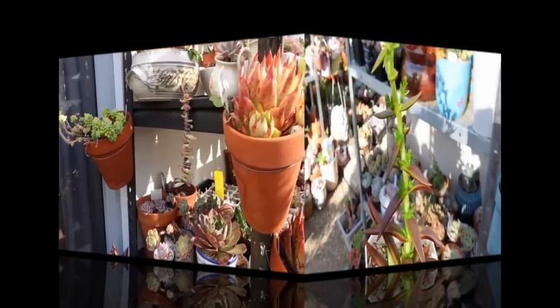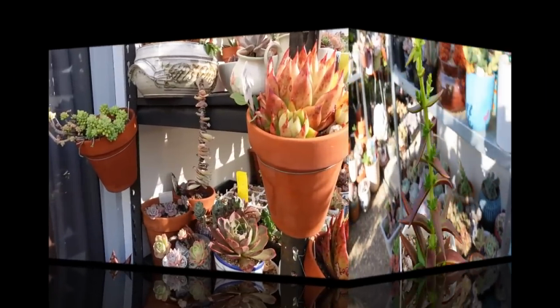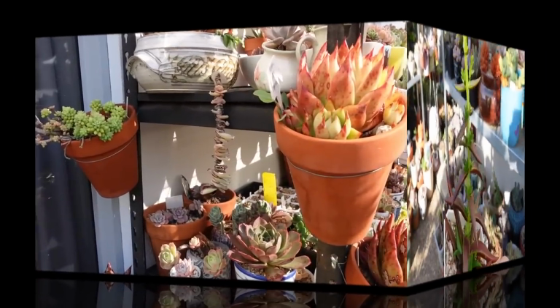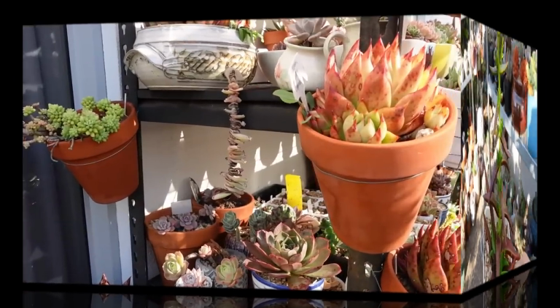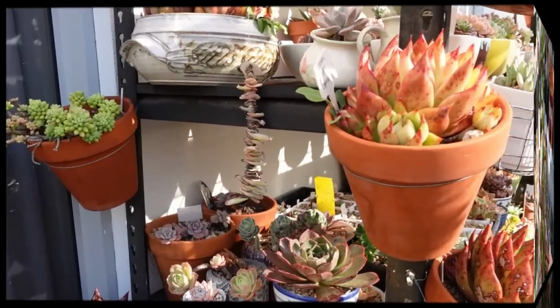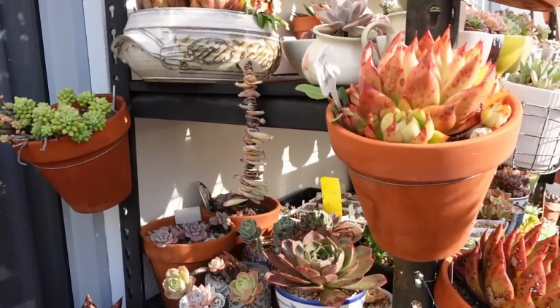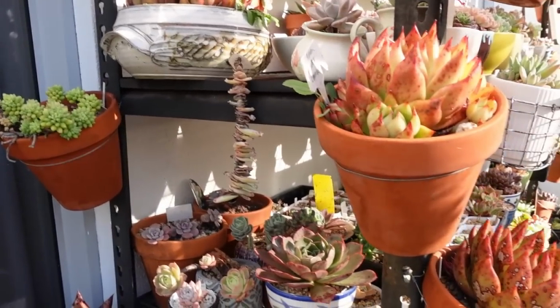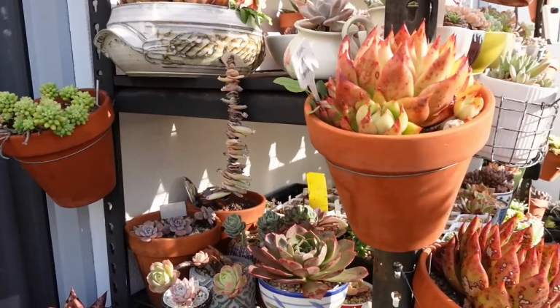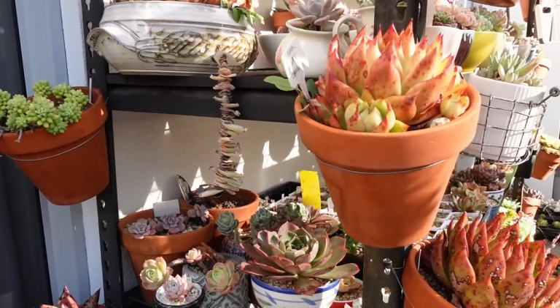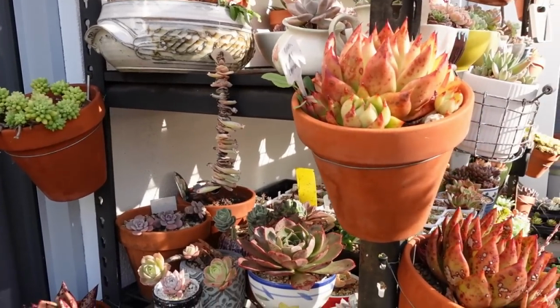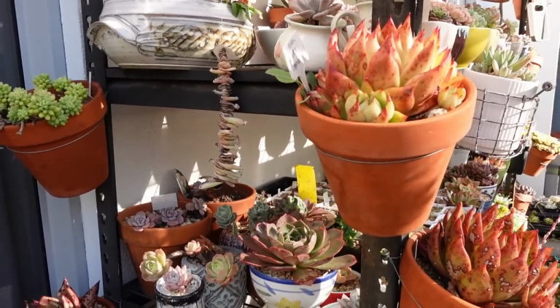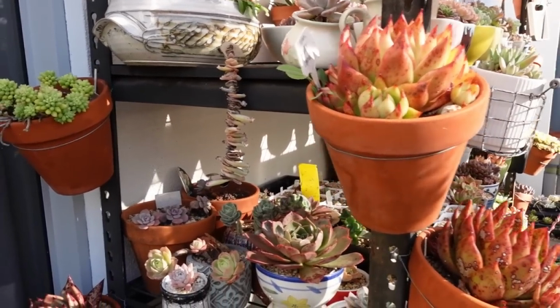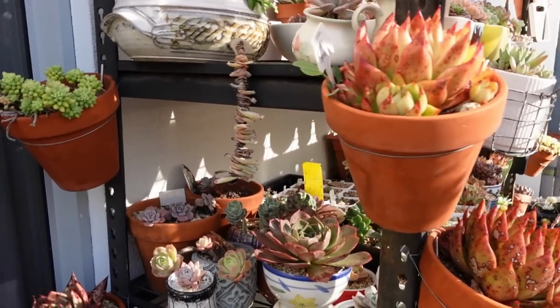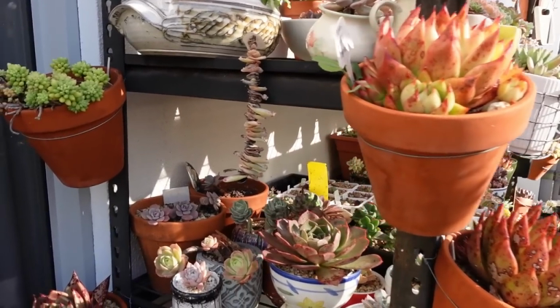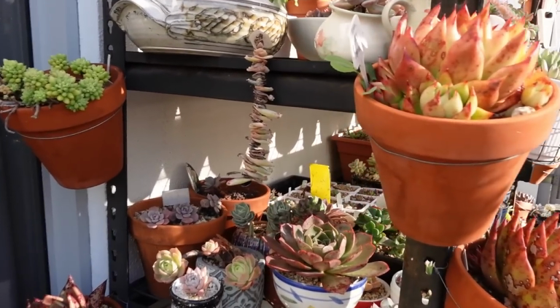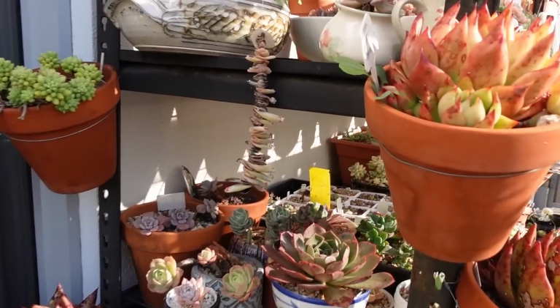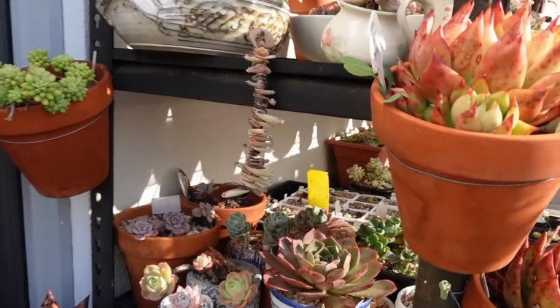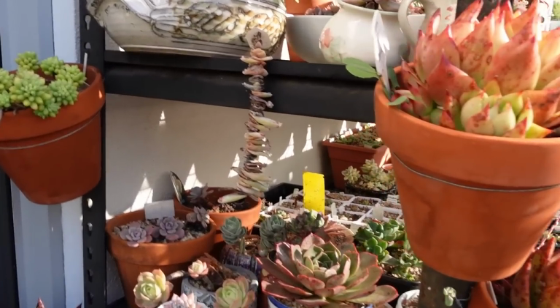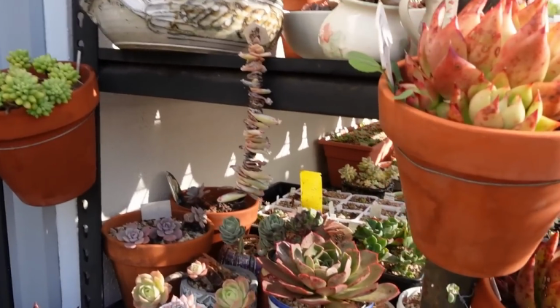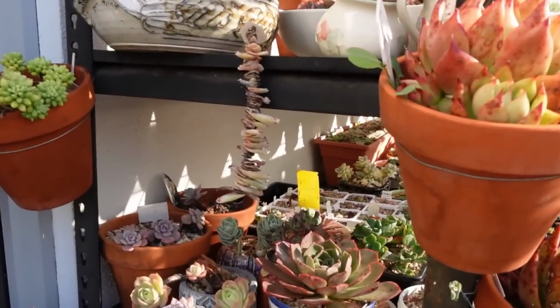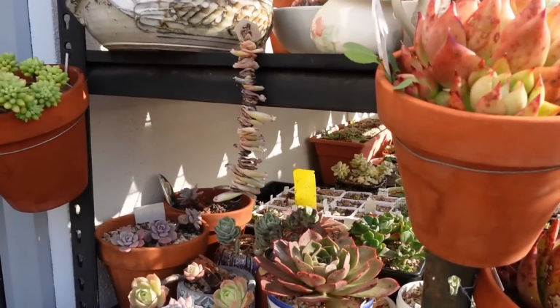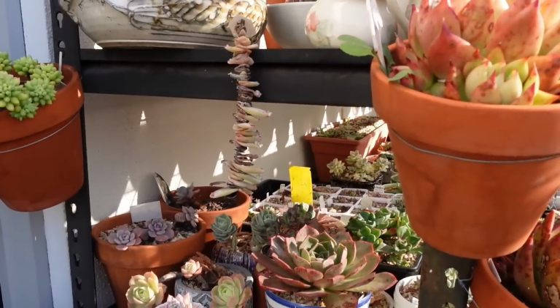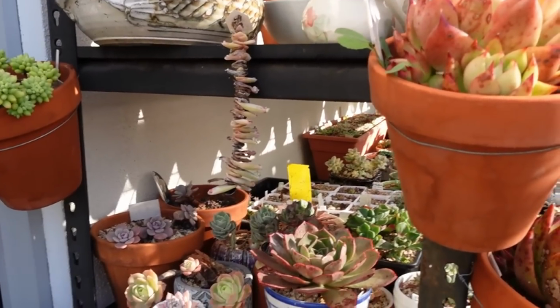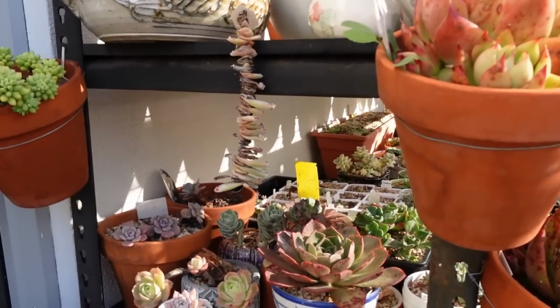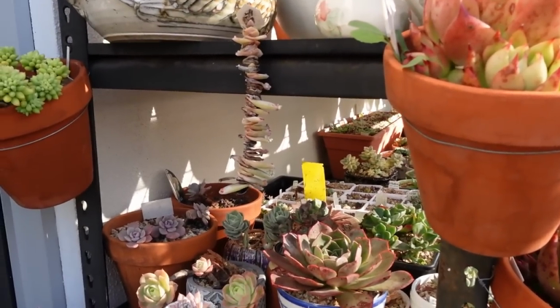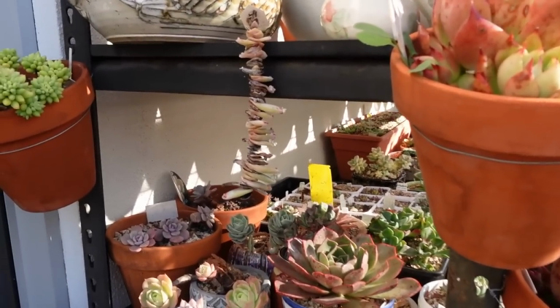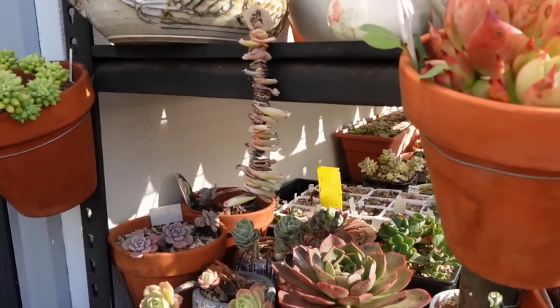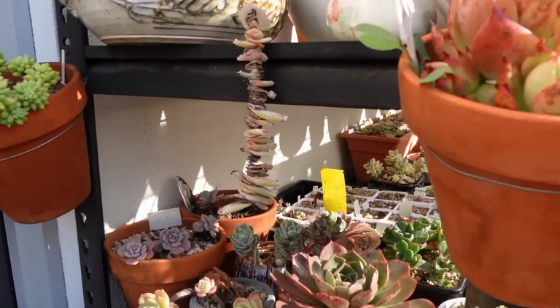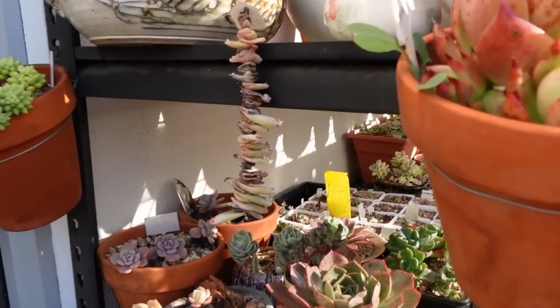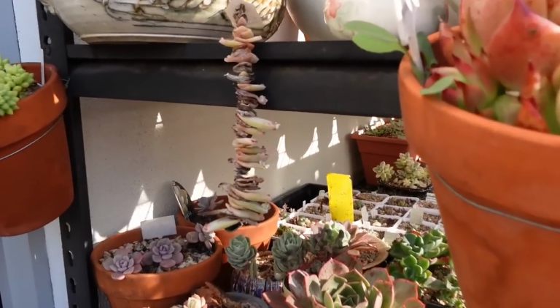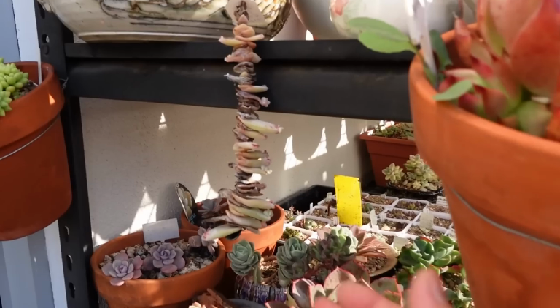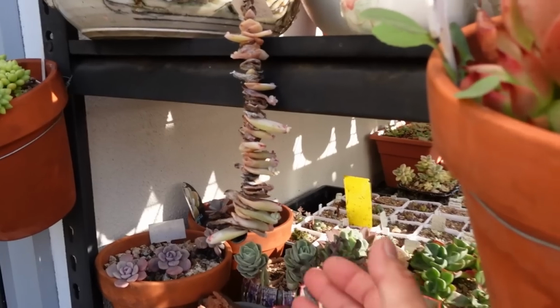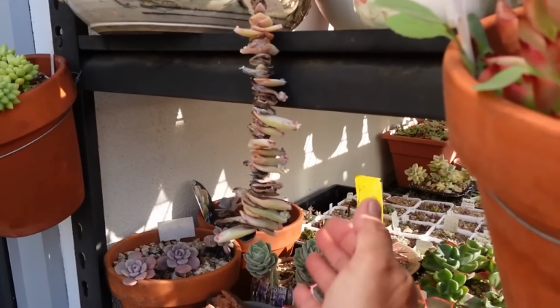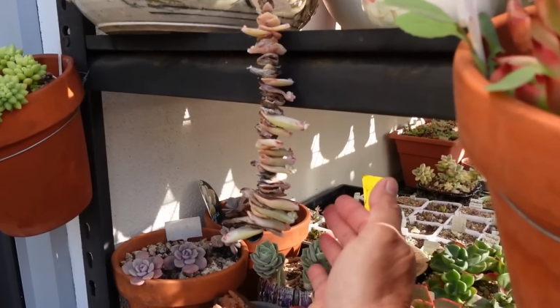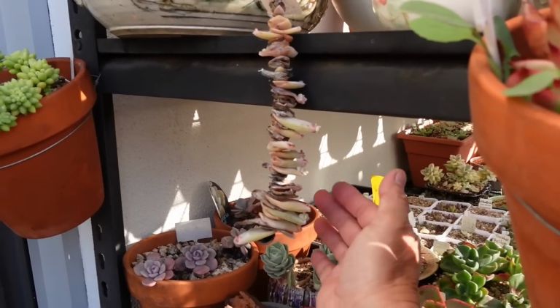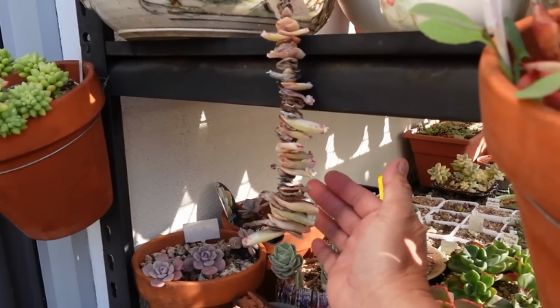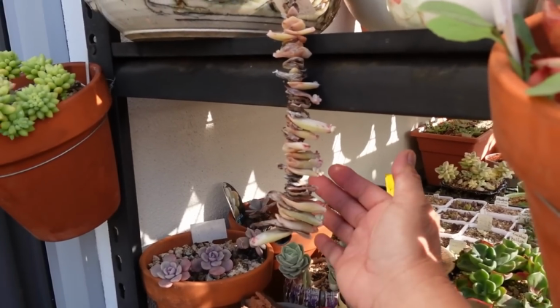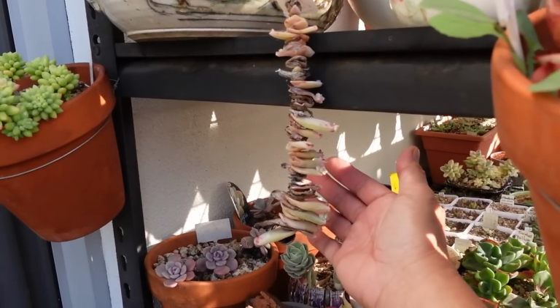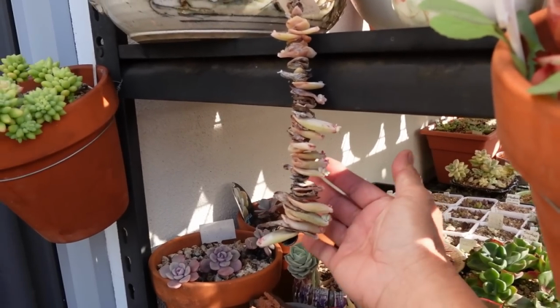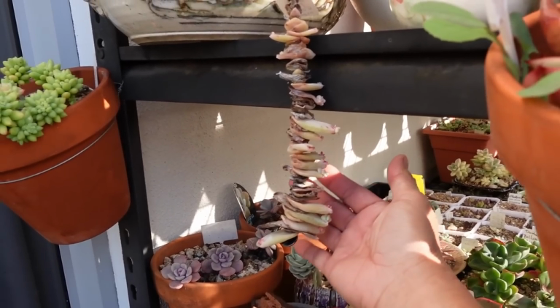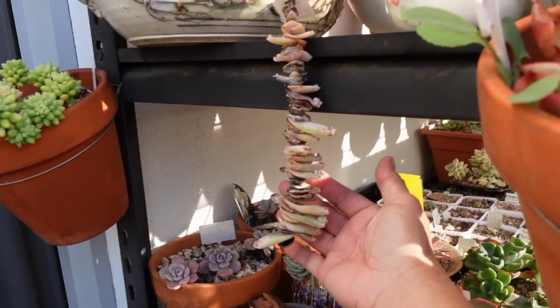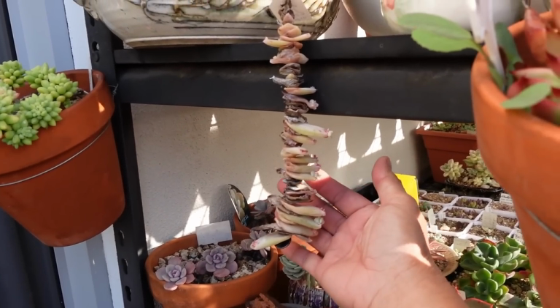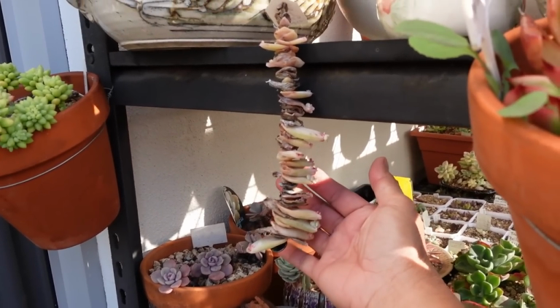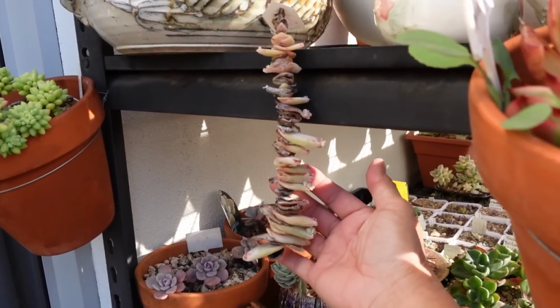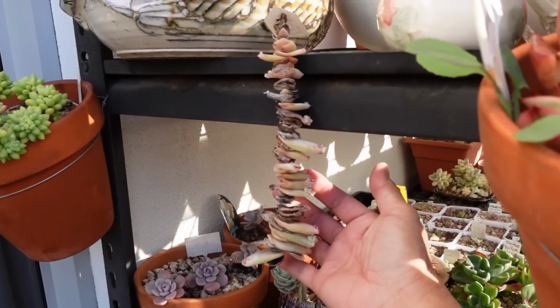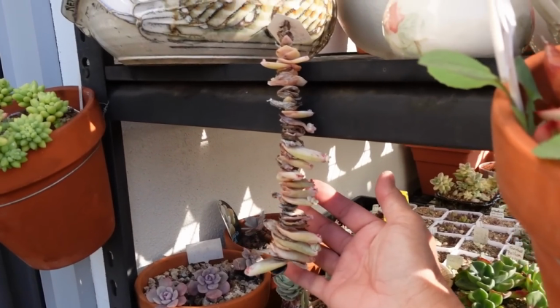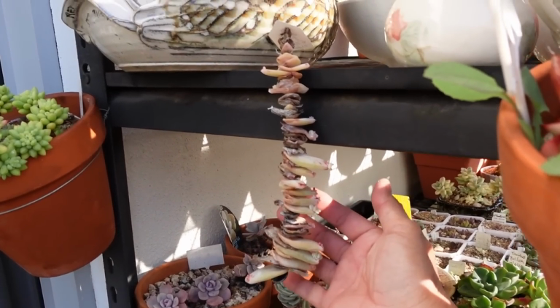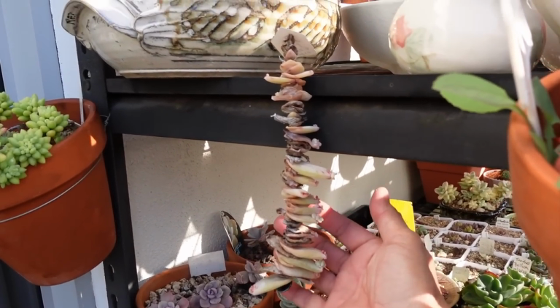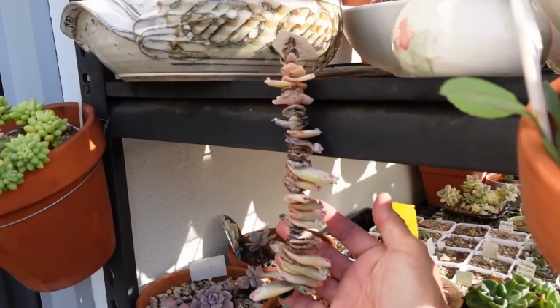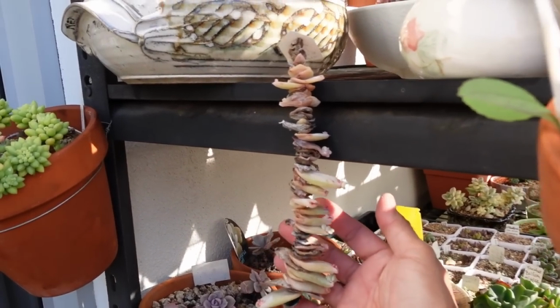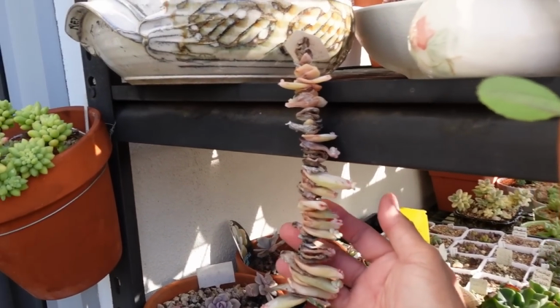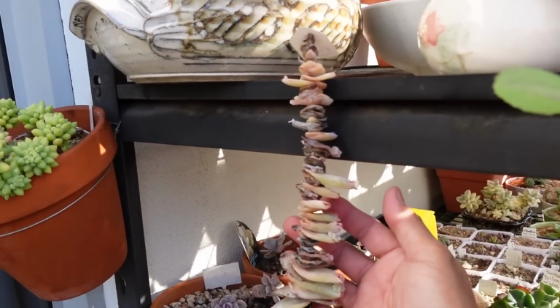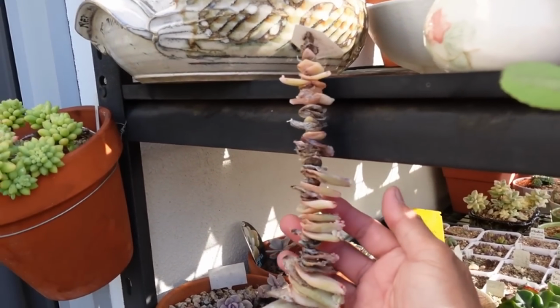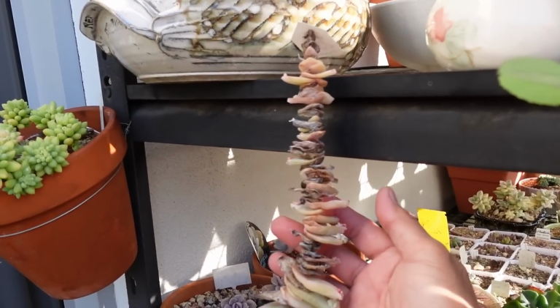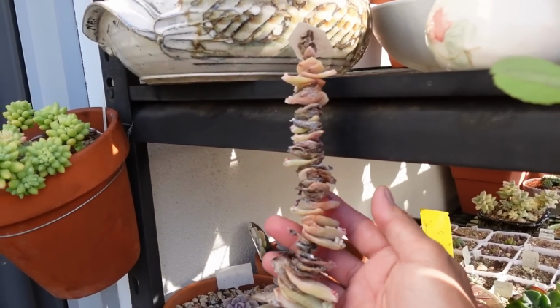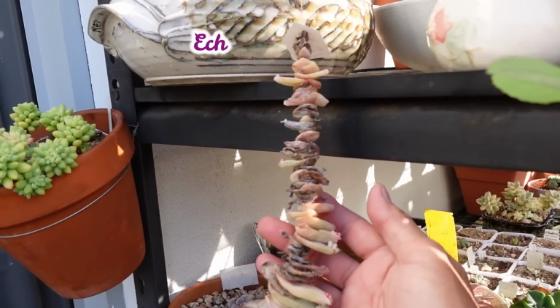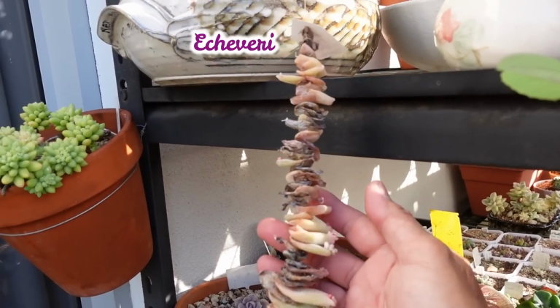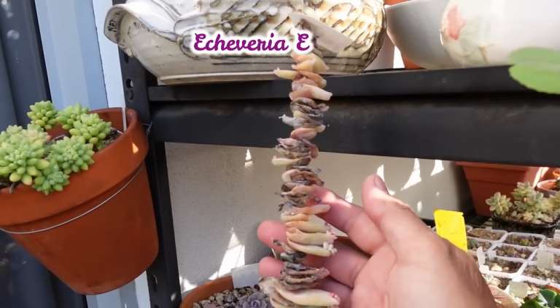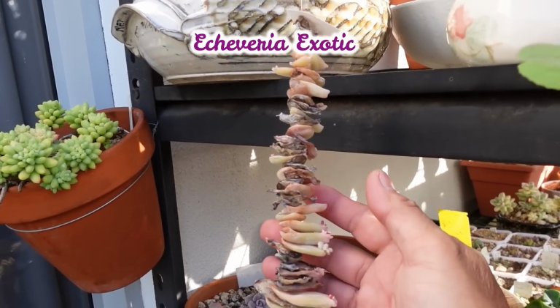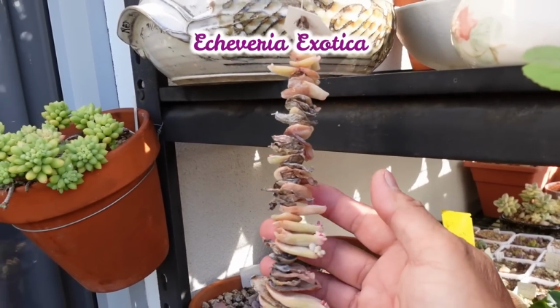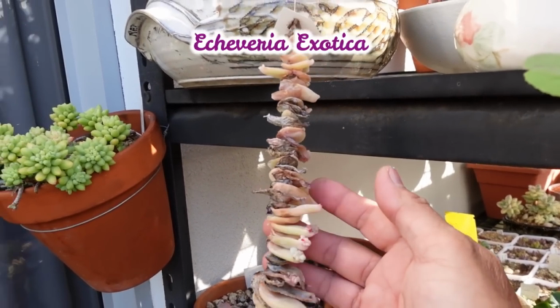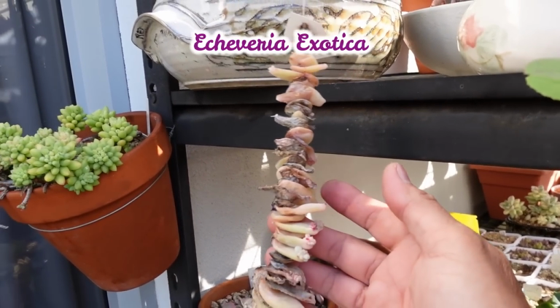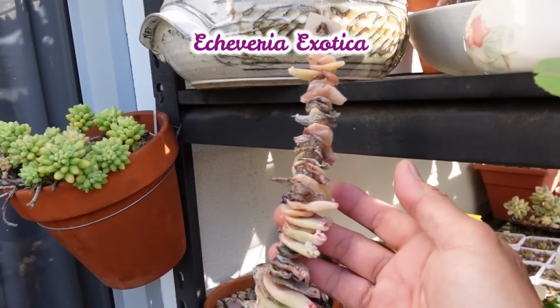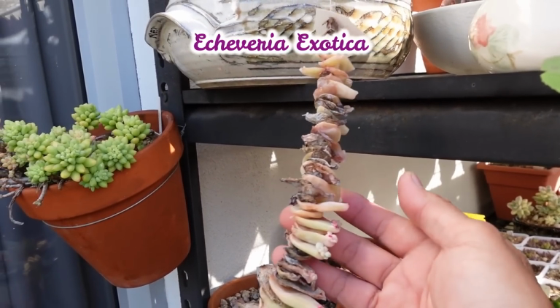About five weeks ago — April 10th — I harvested some inflorescent leaves from the flower stalk that's growing from my Echeveria exotic.